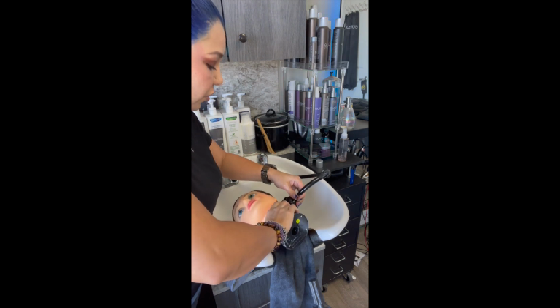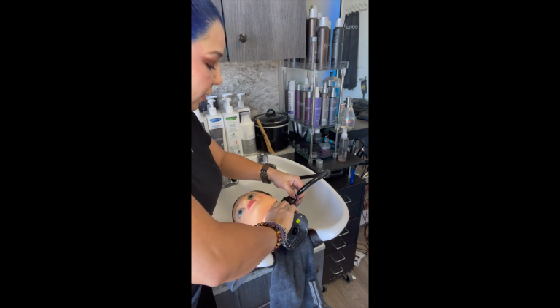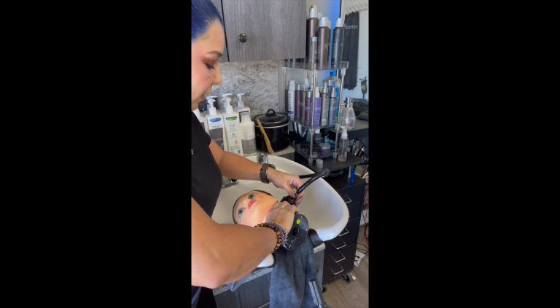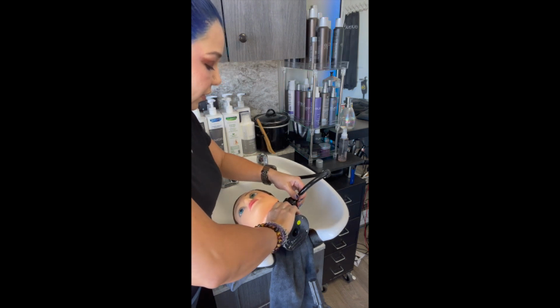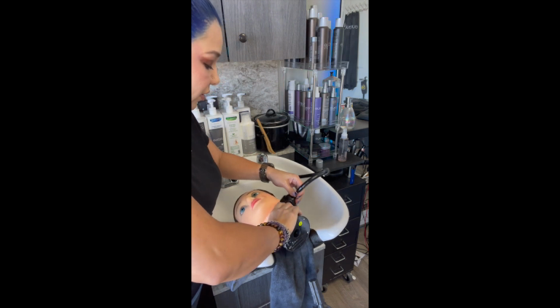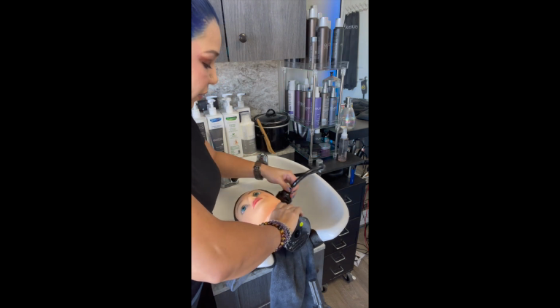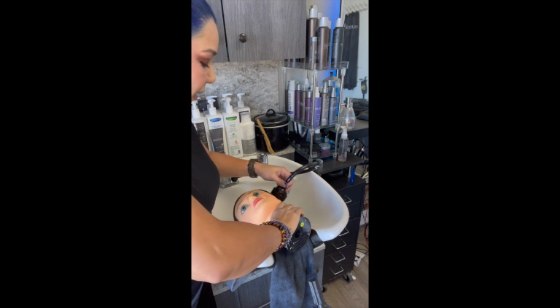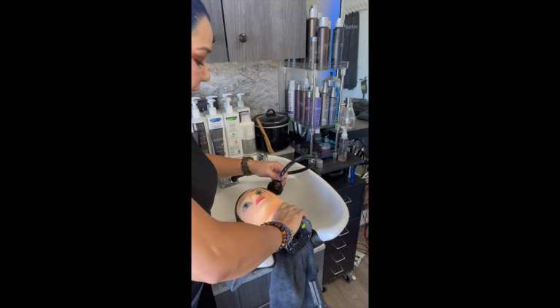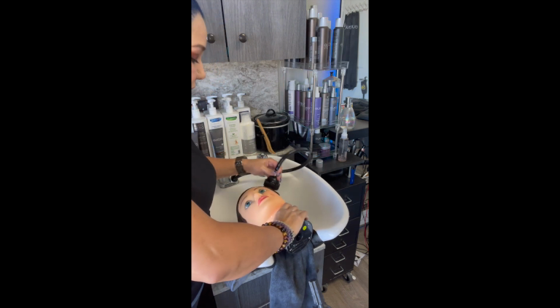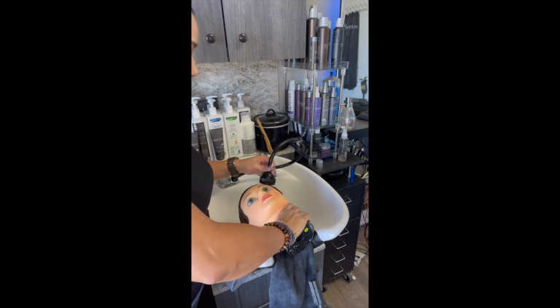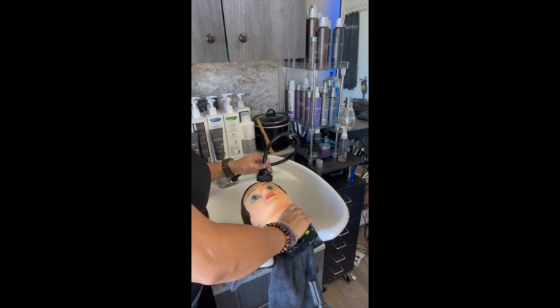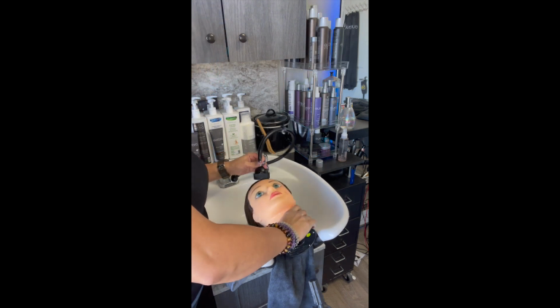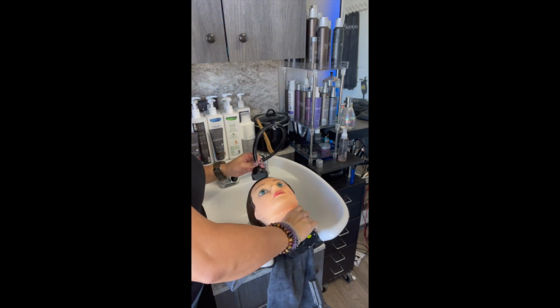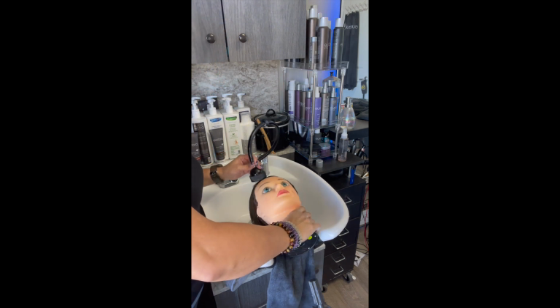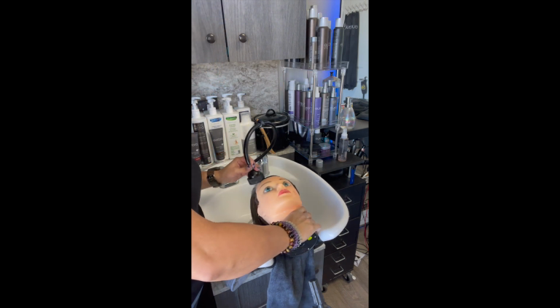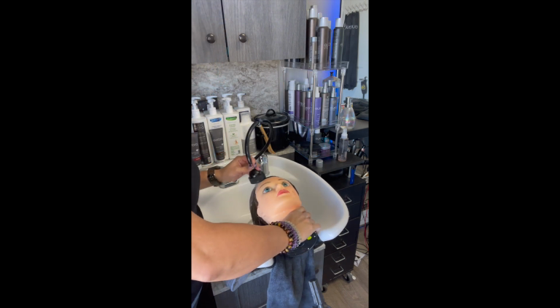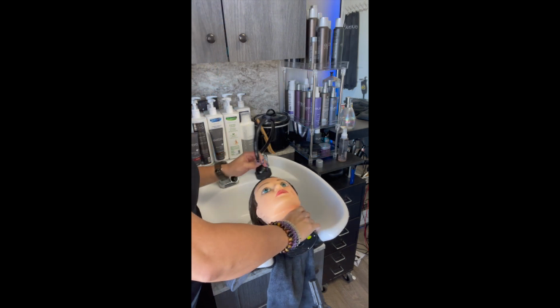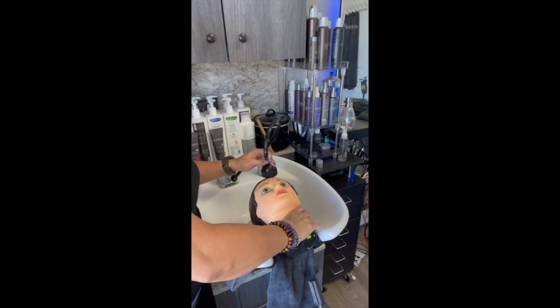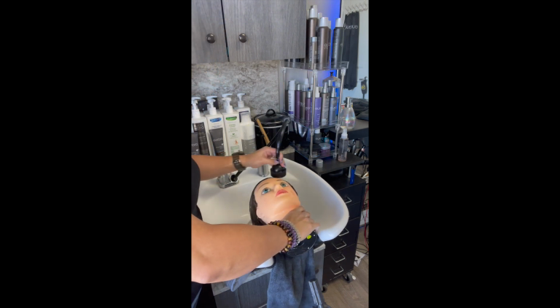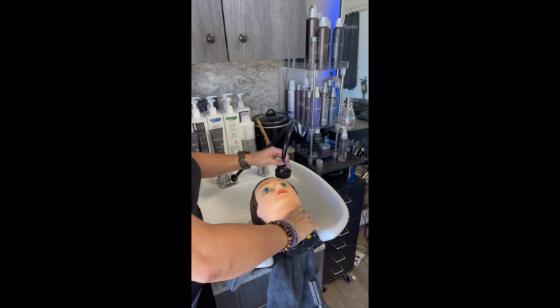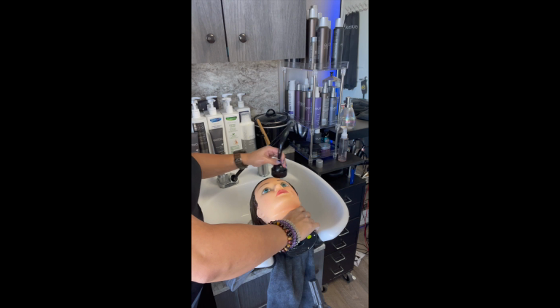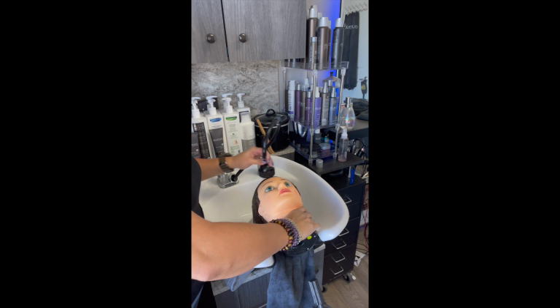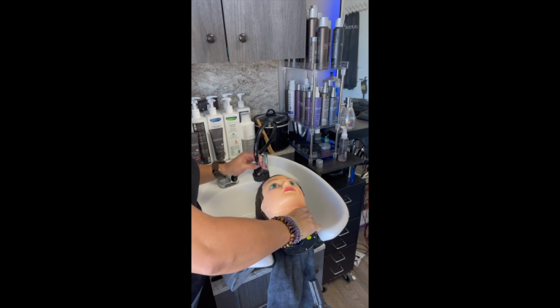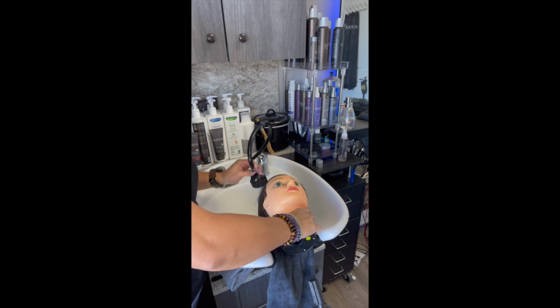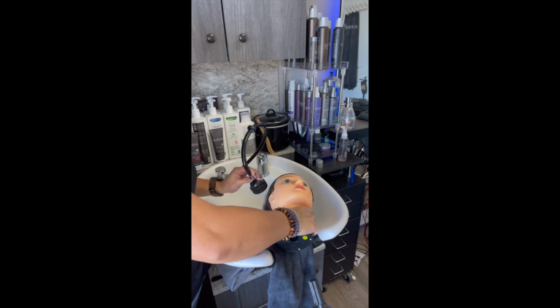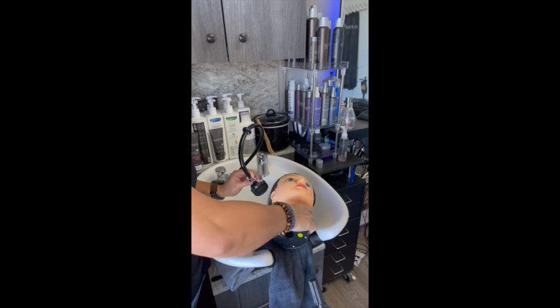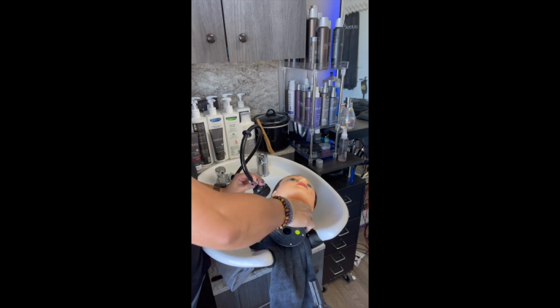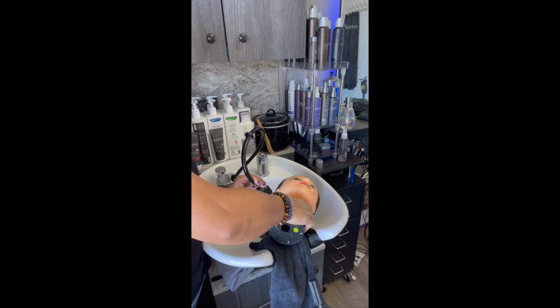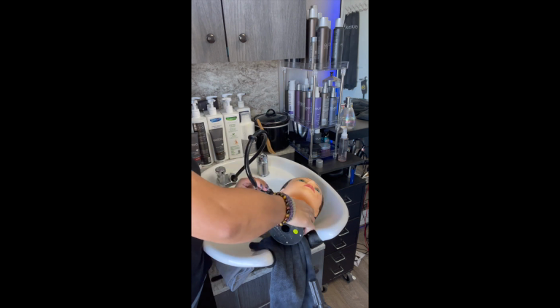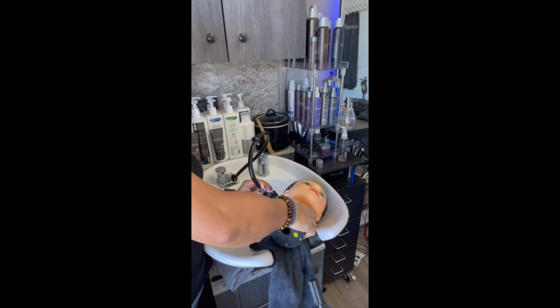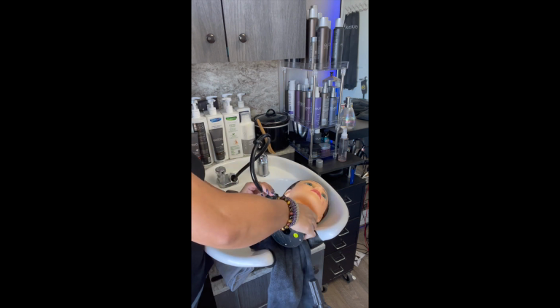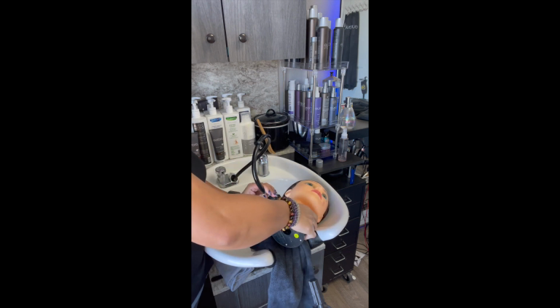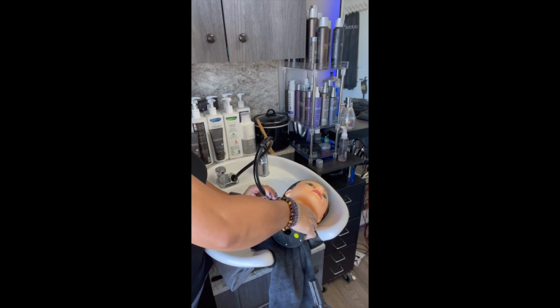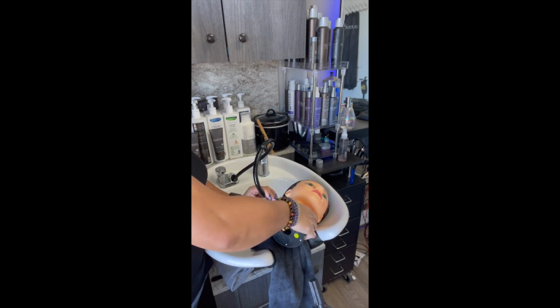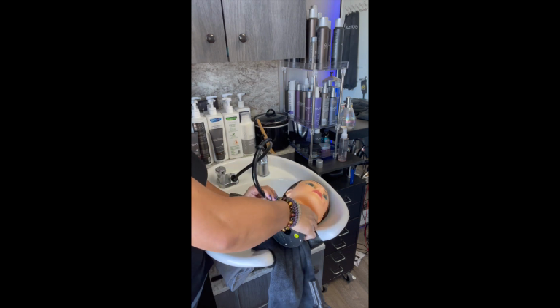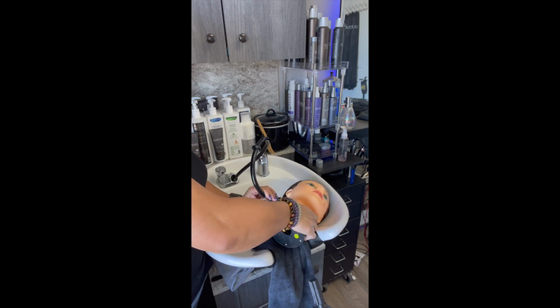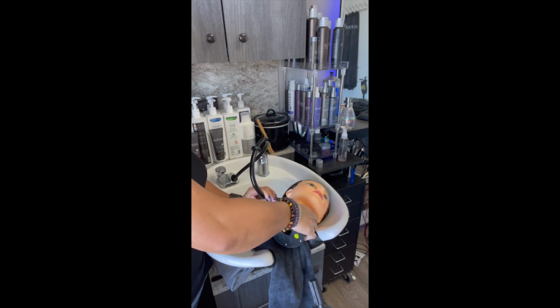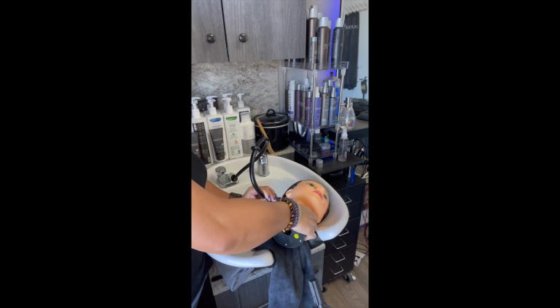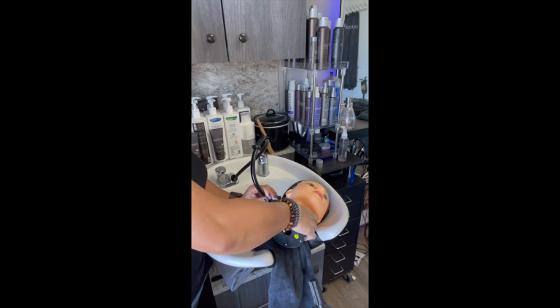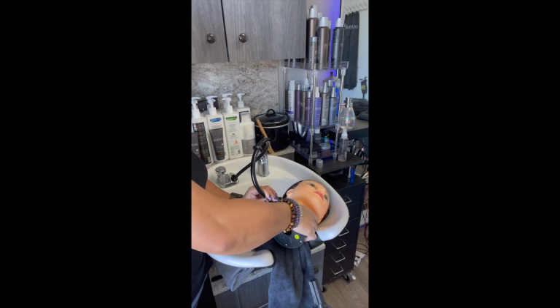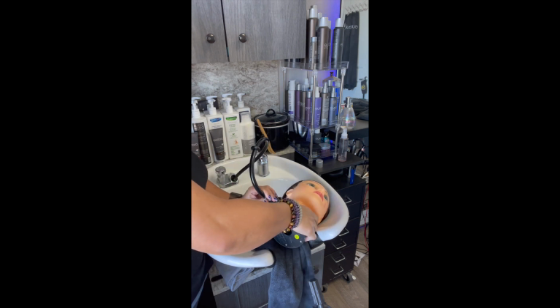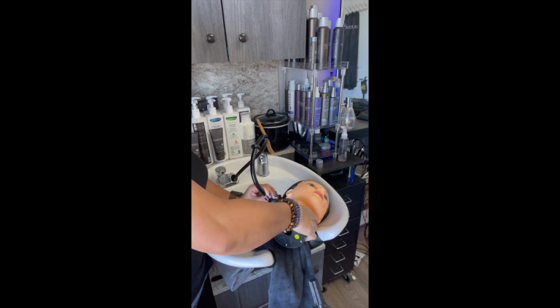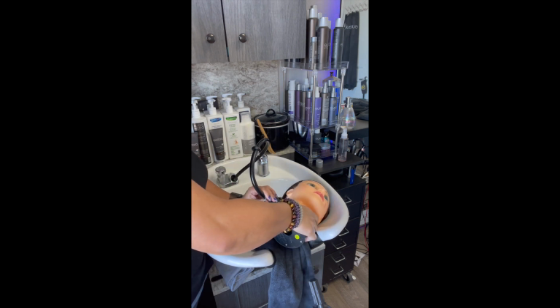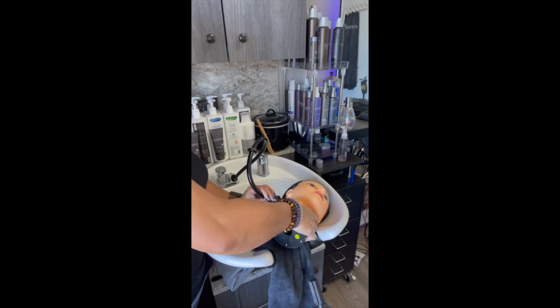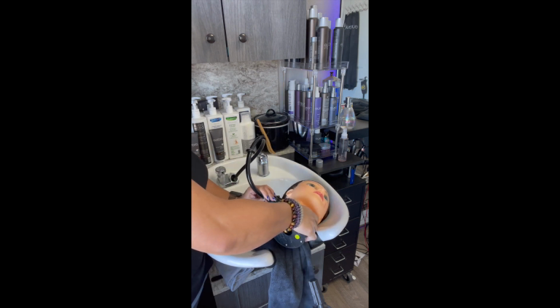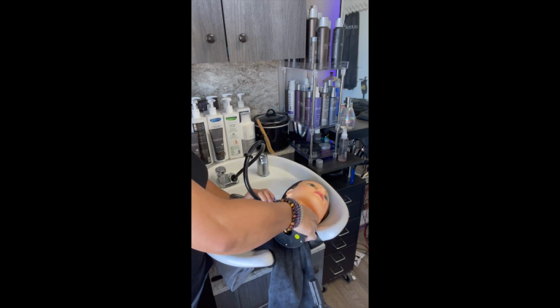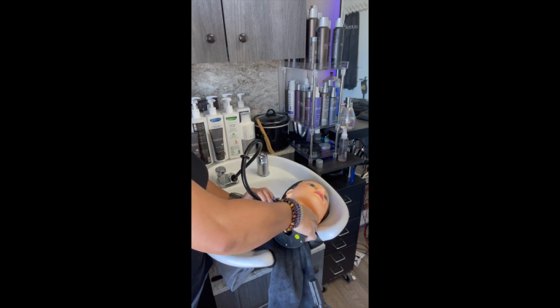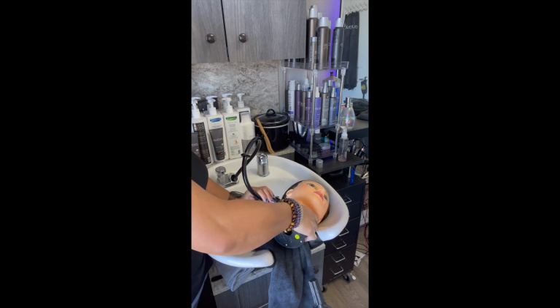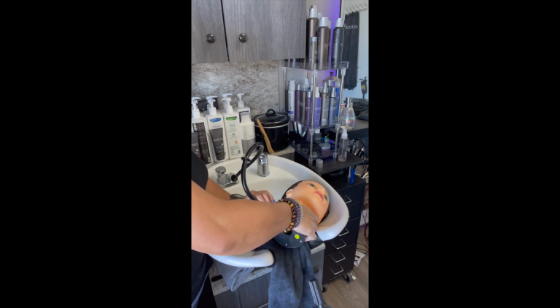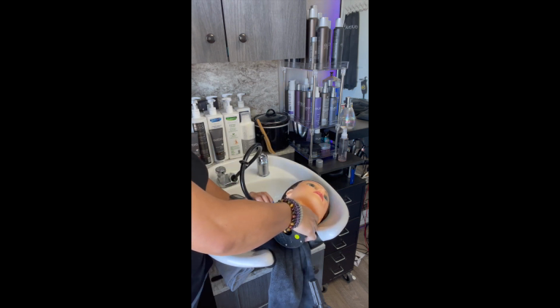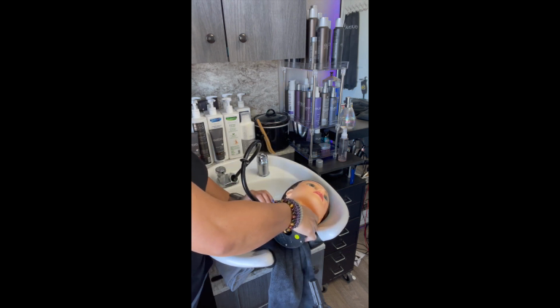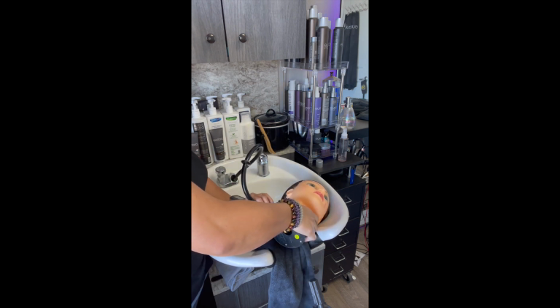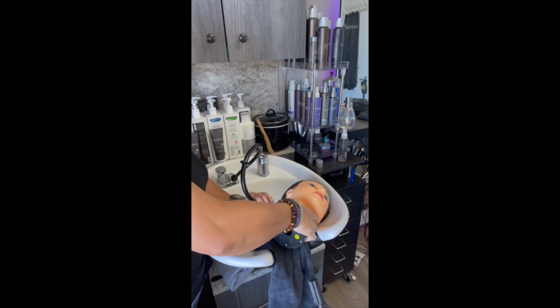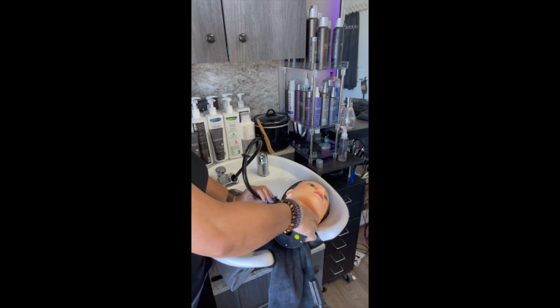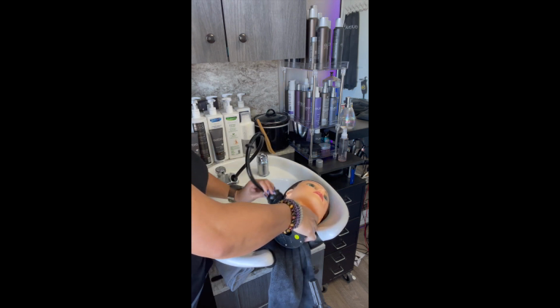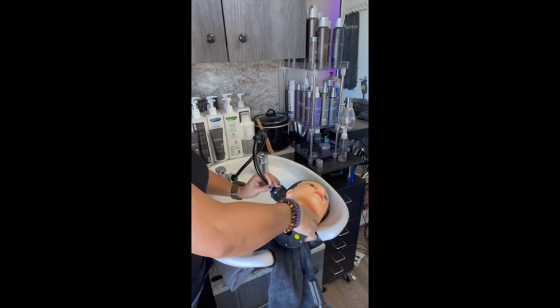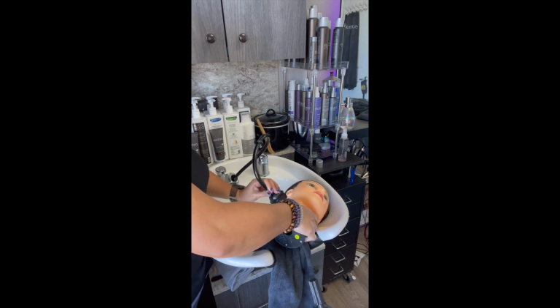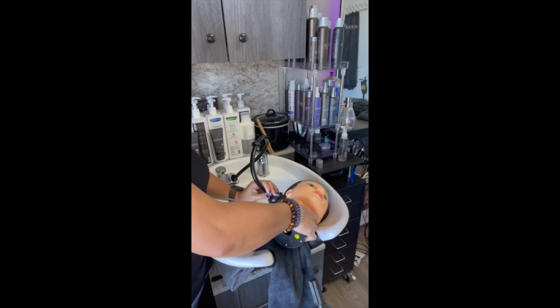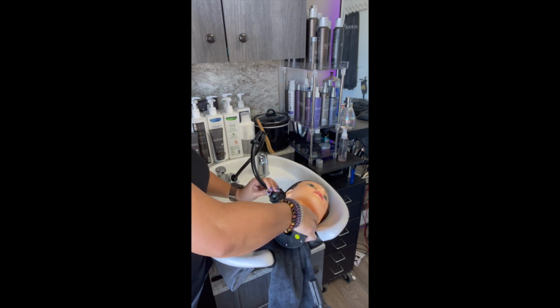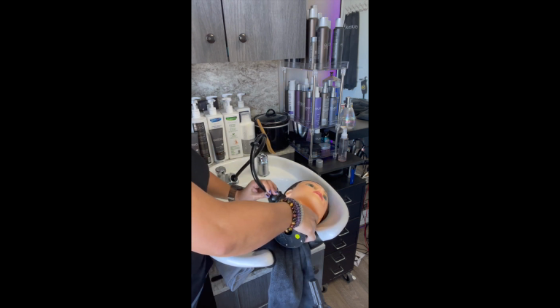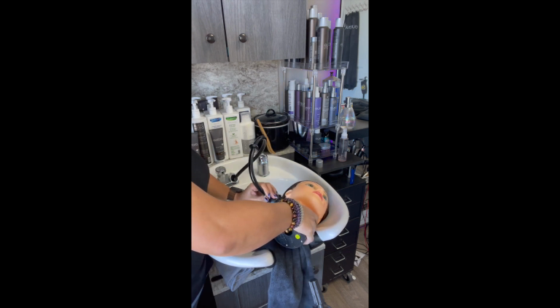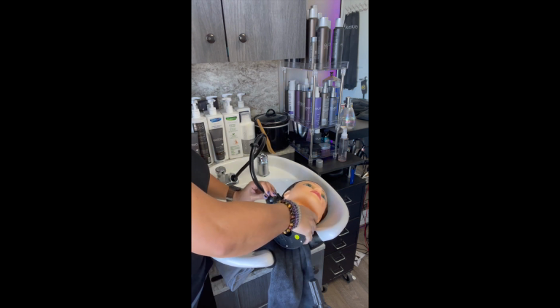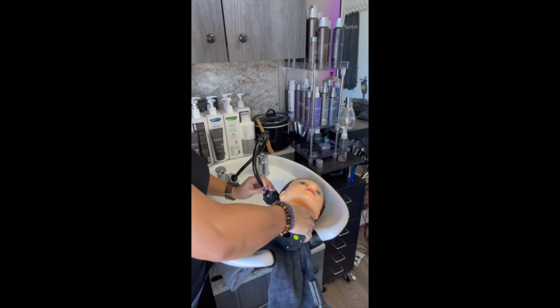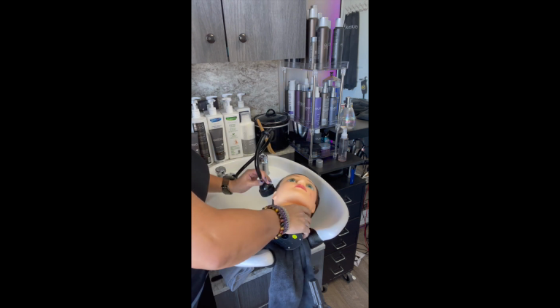Shampoo goes on the scalp. Conditioner goes mid to ends. I'm giving her a thorough rinse here.